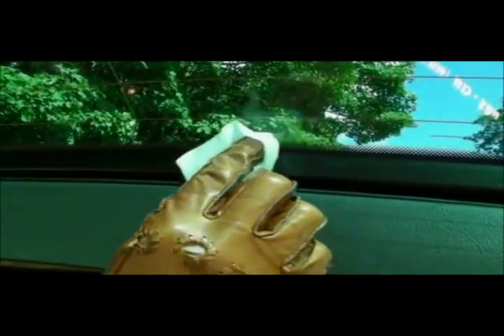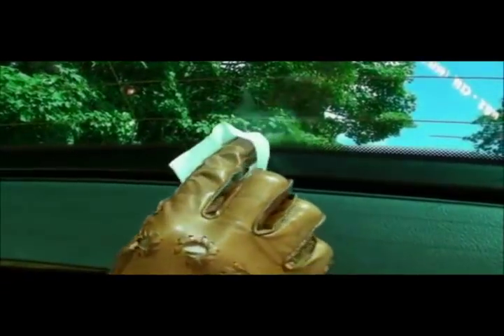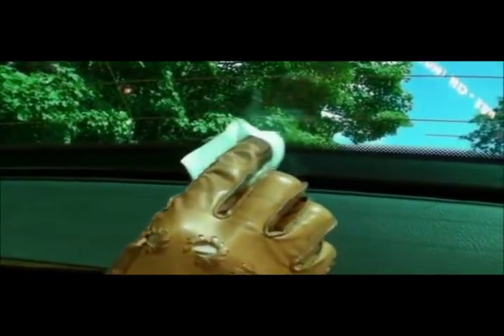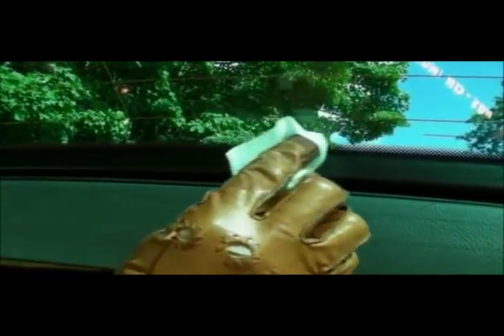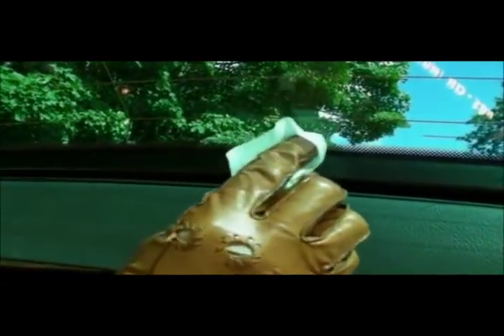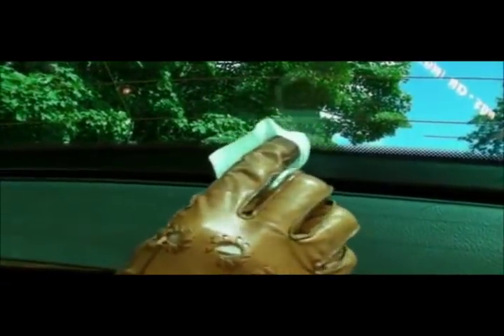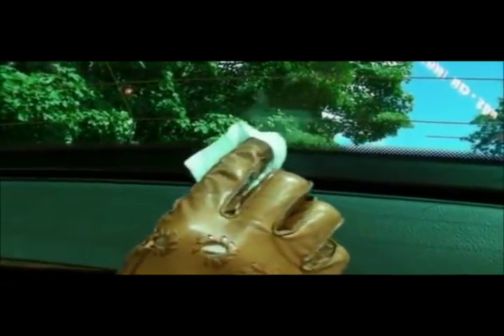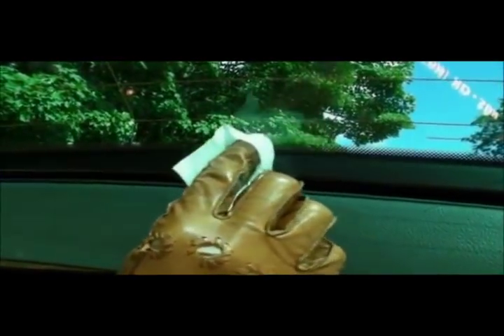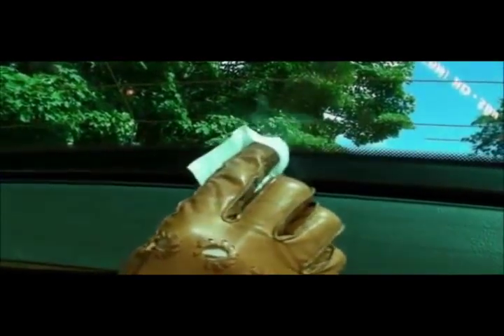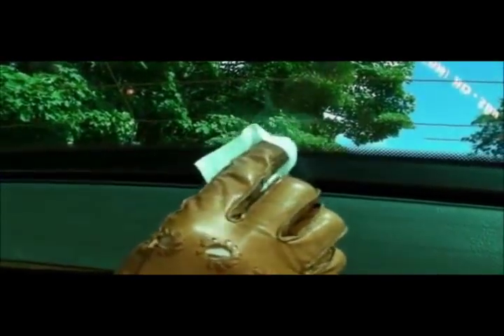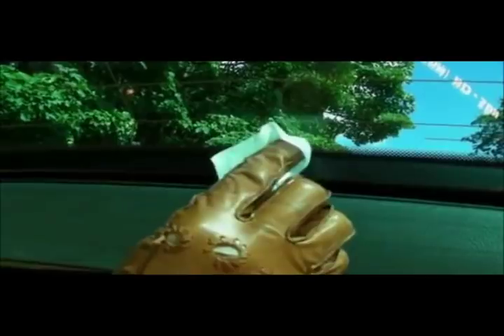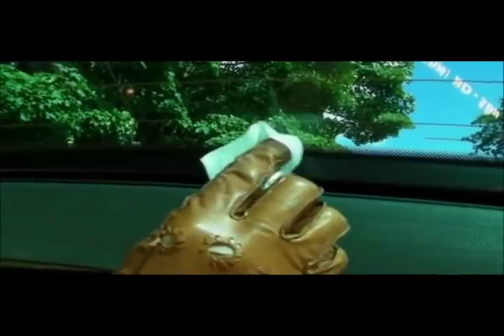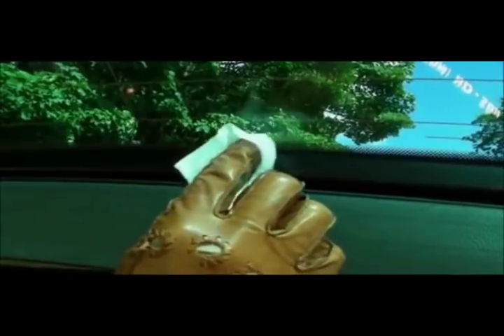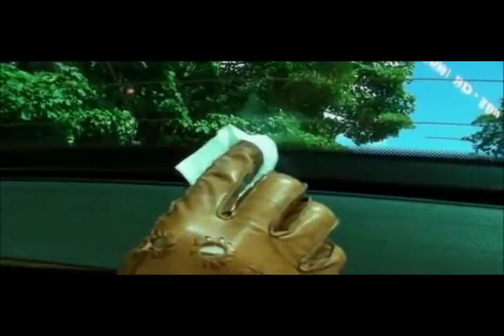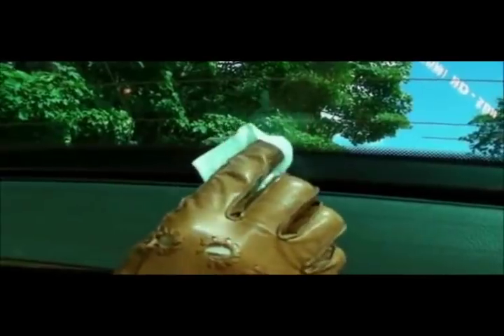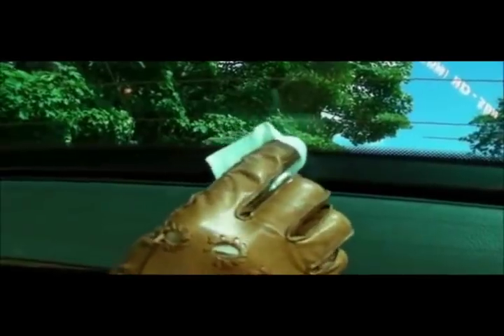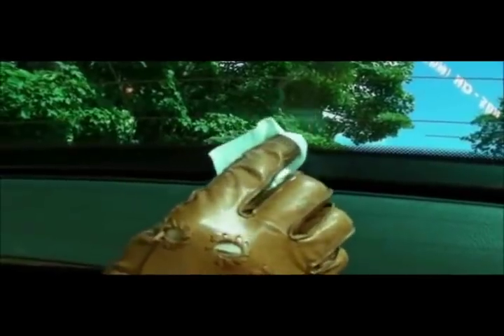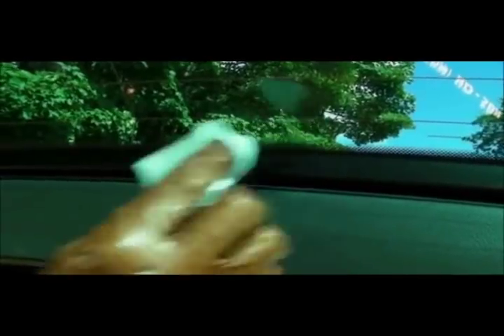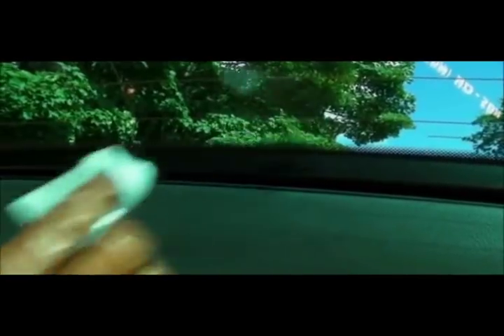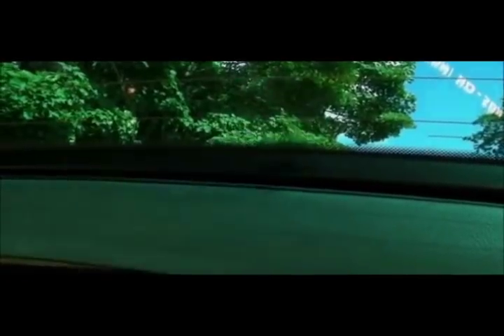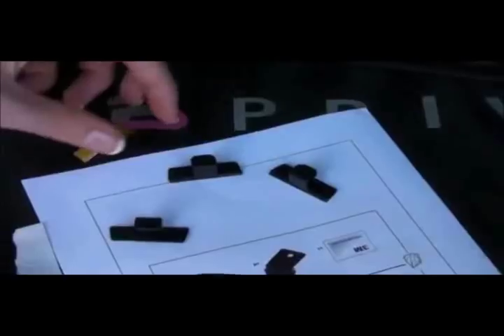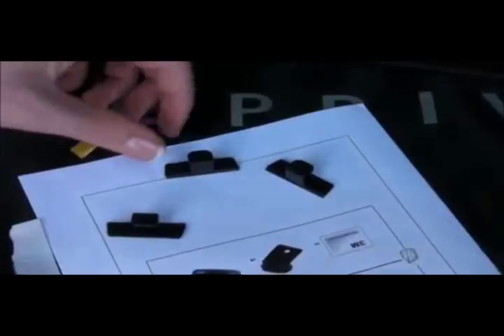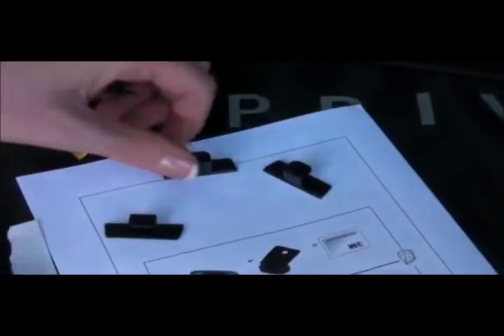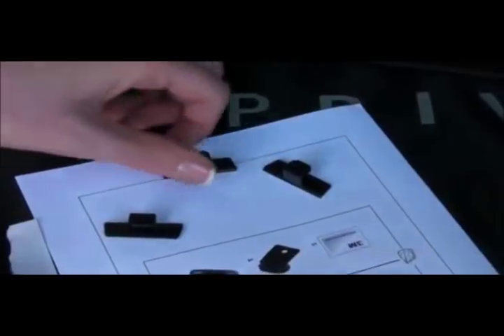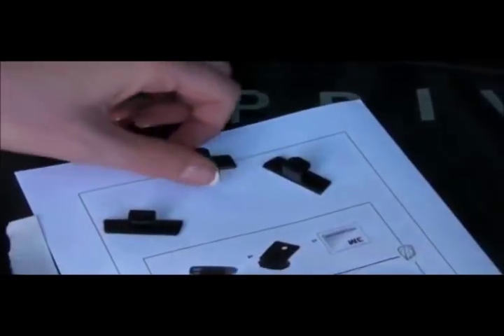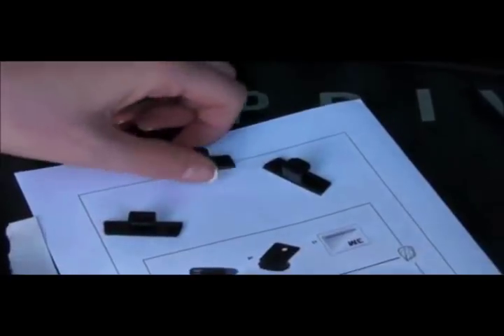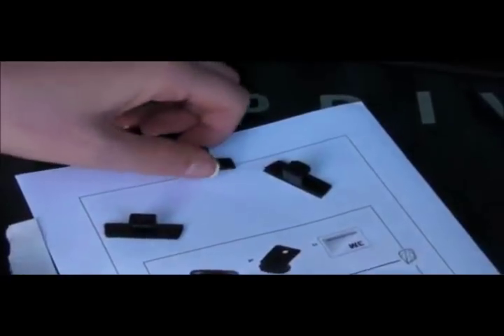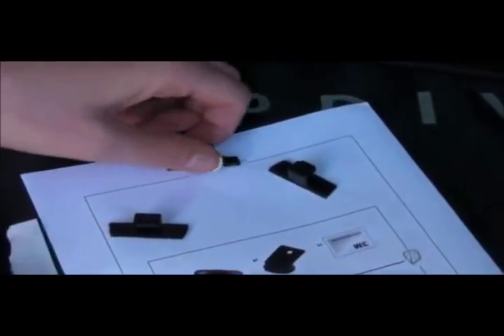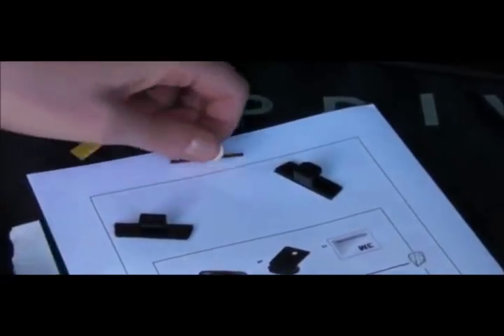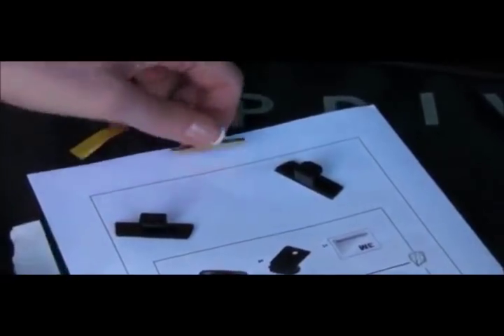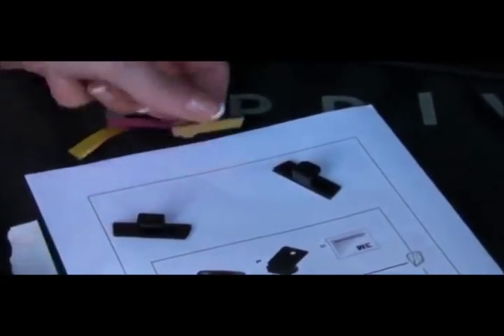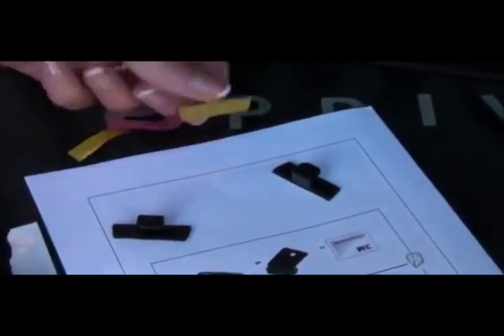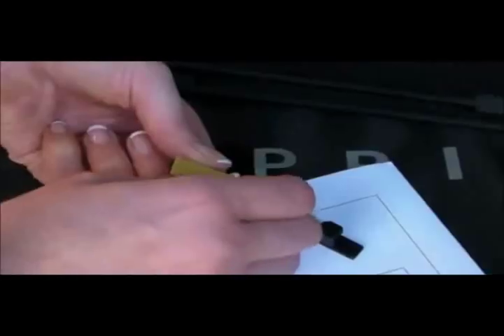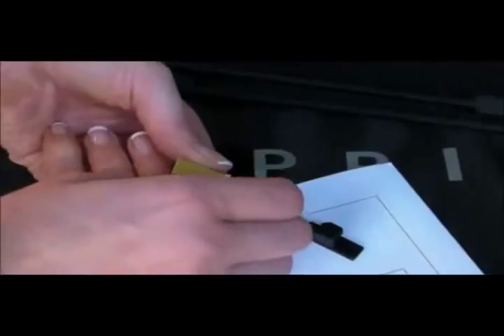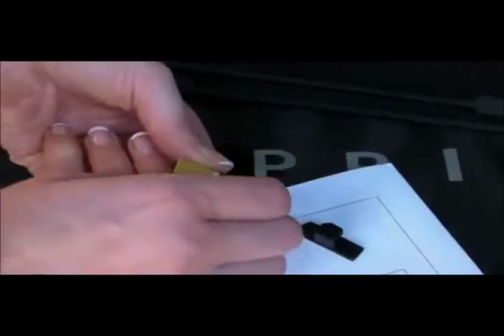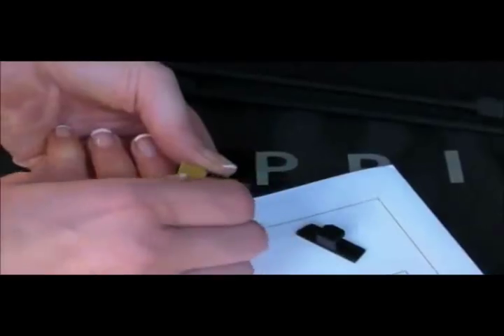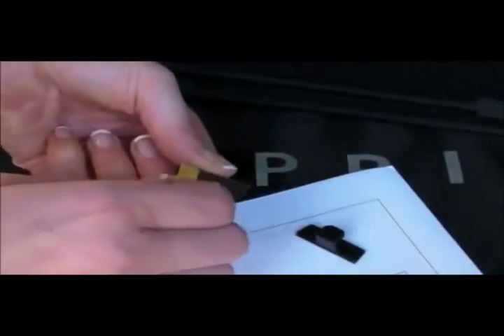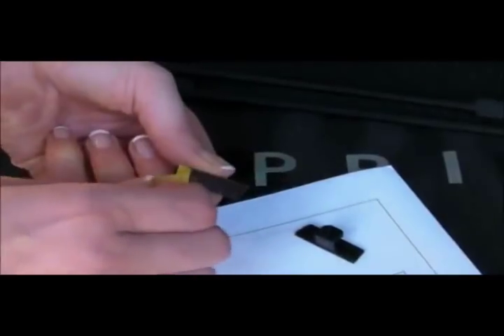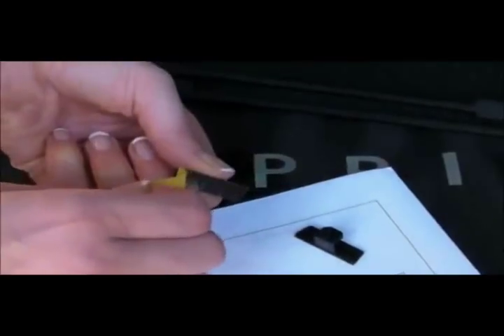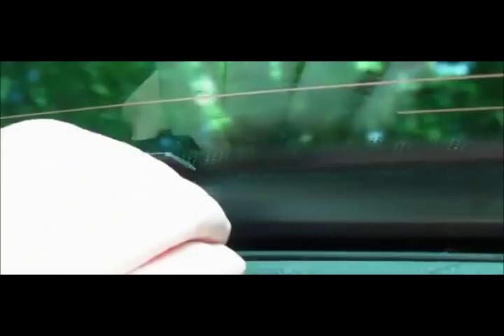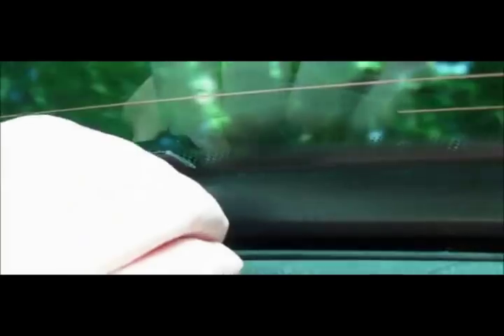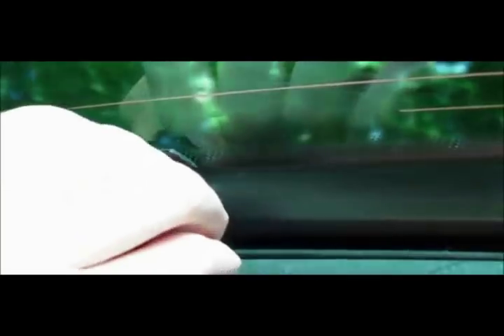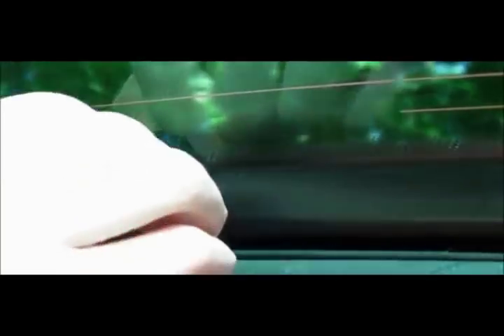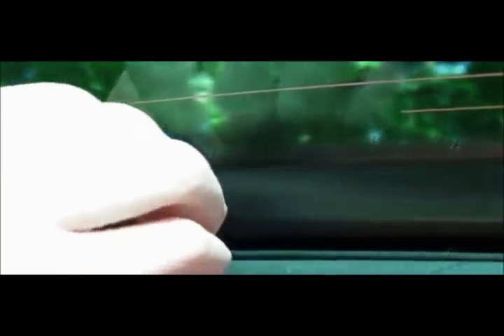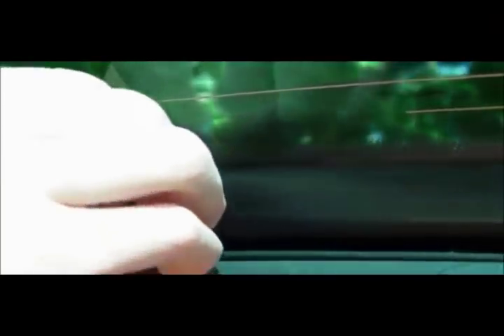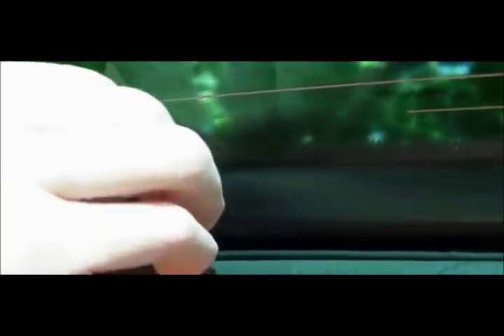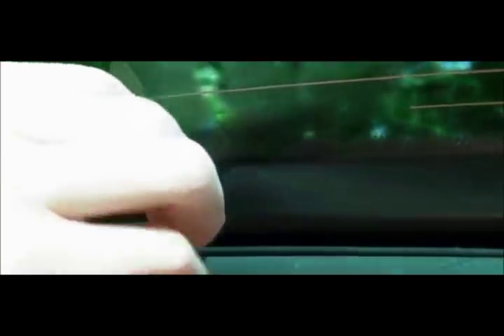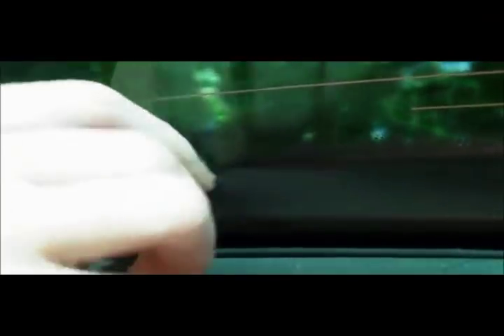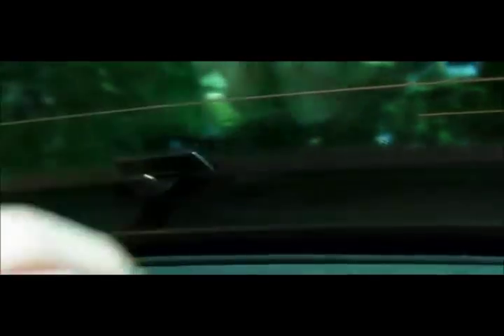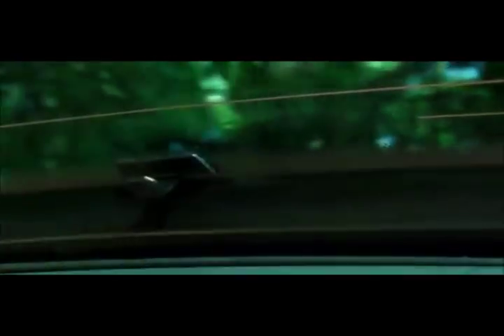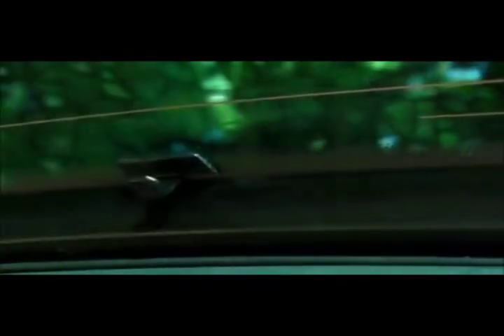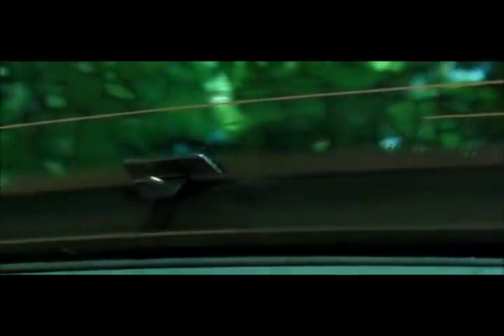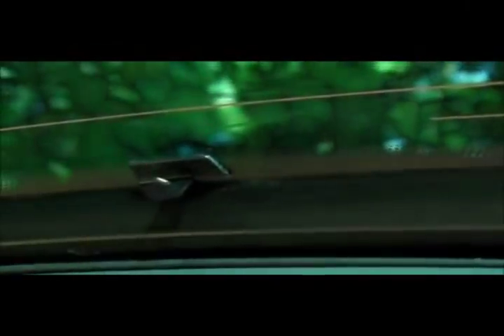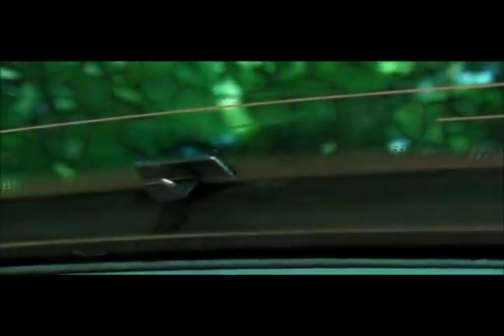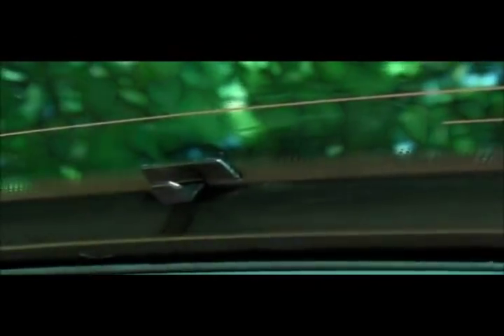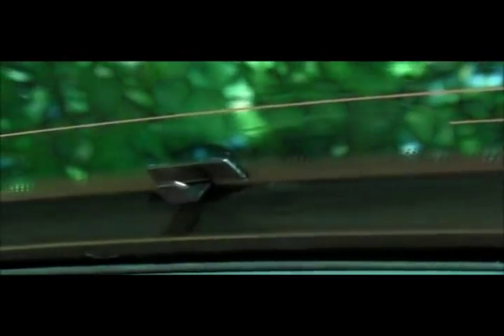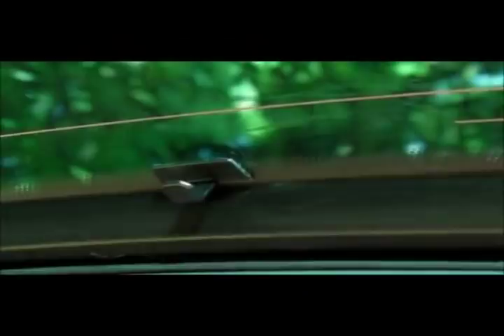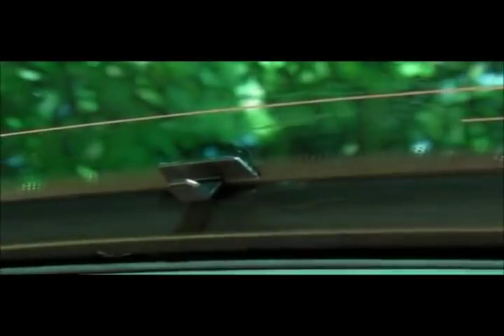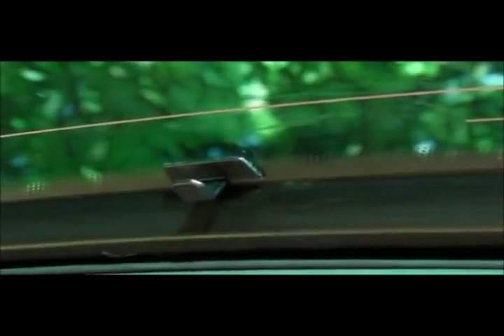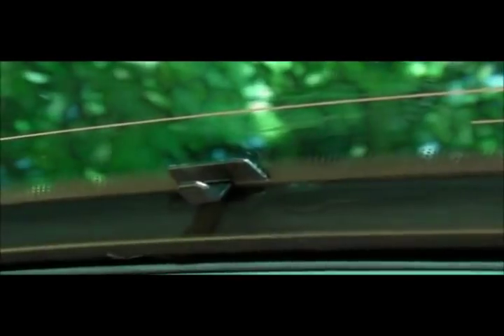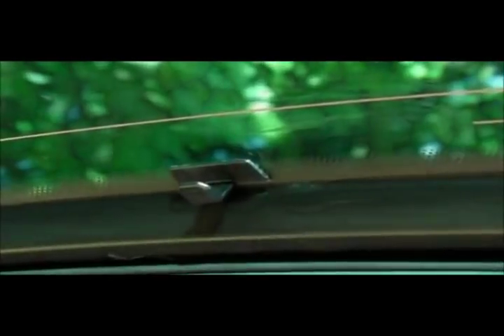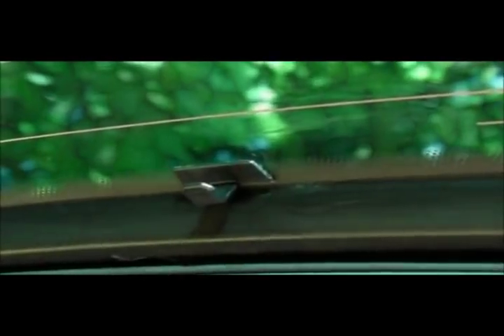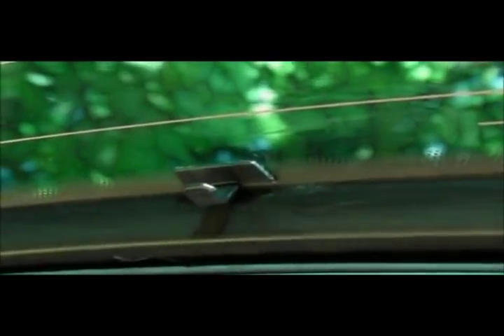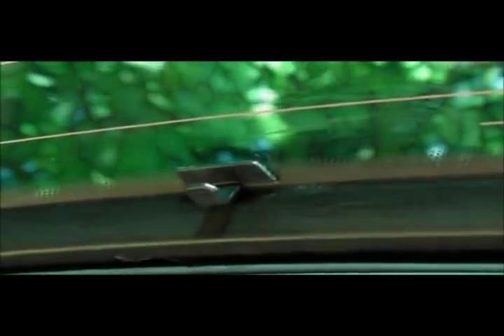Even in impossible to fit situations, Privacy Shades has a solution that is time tested and works.